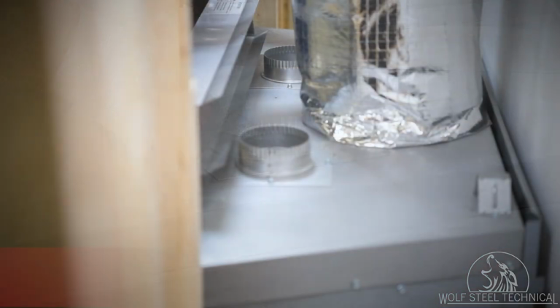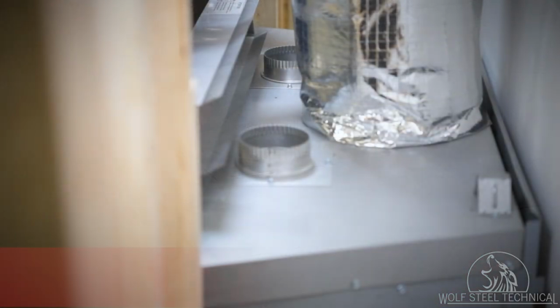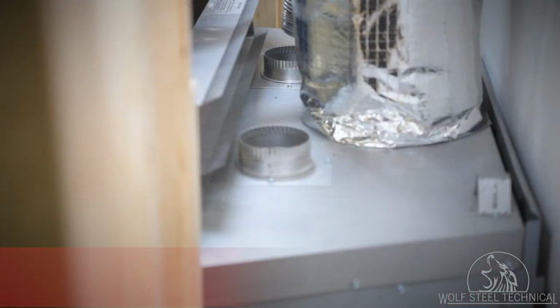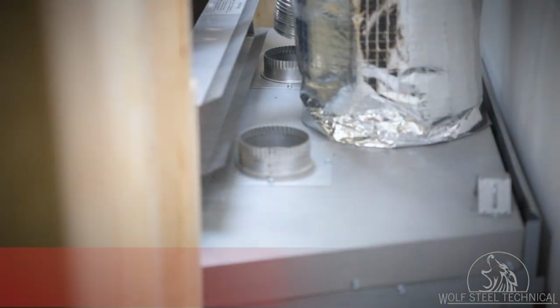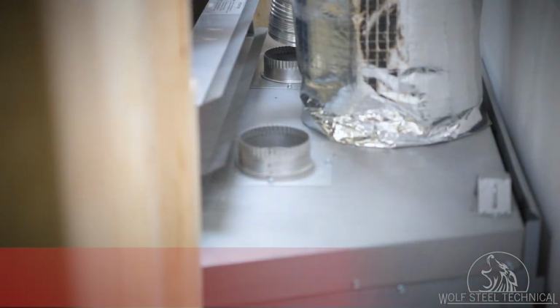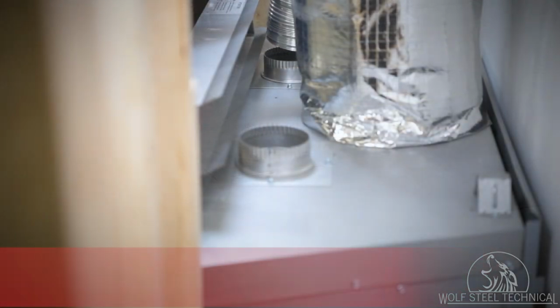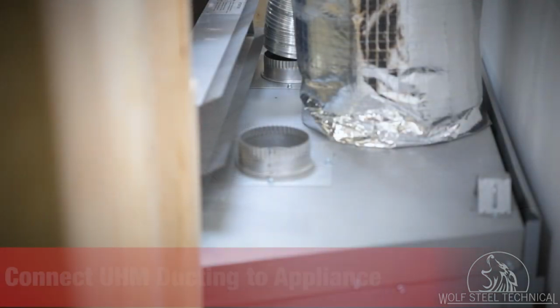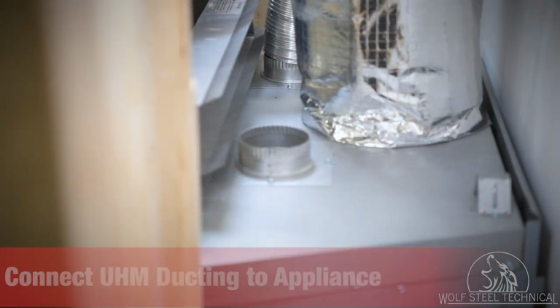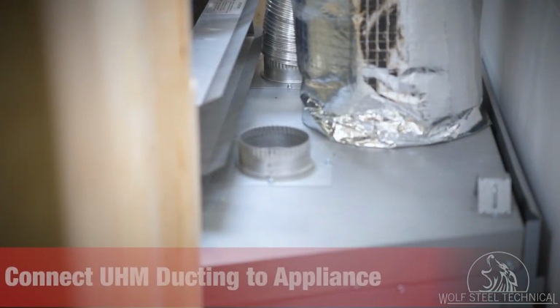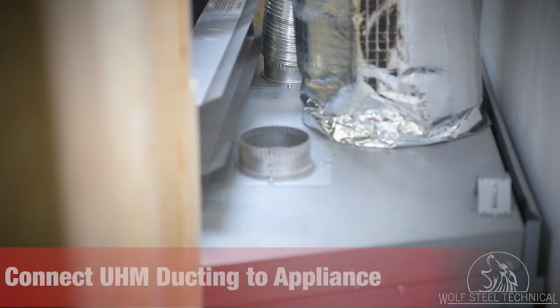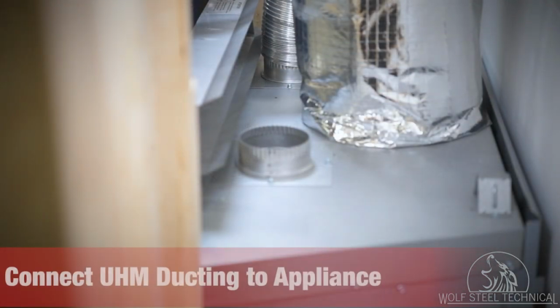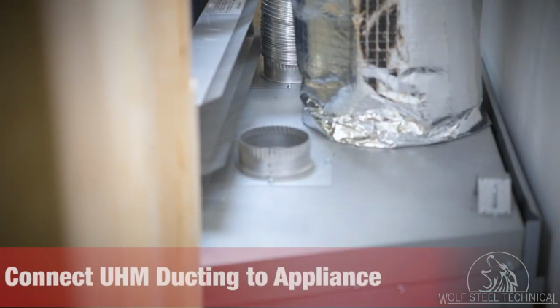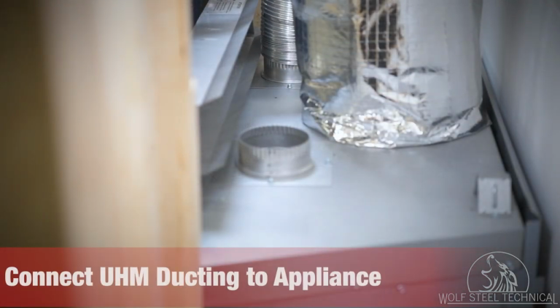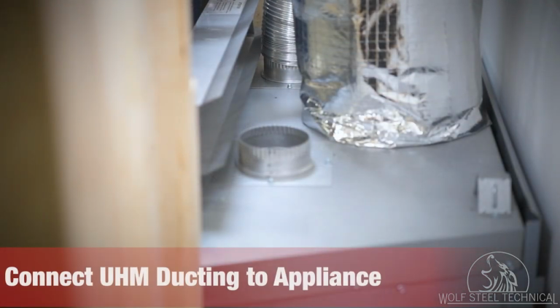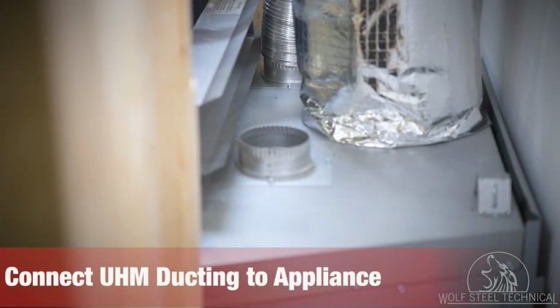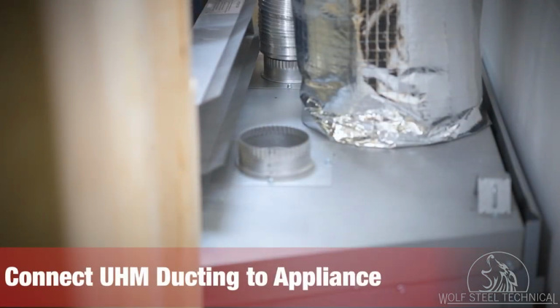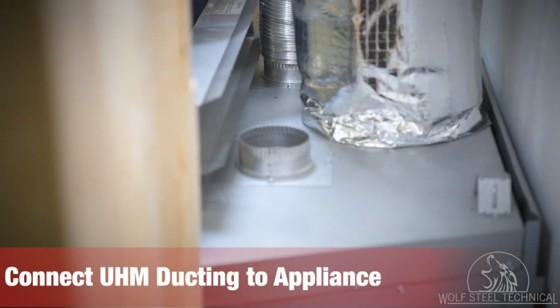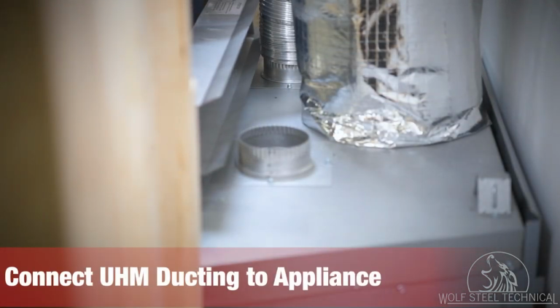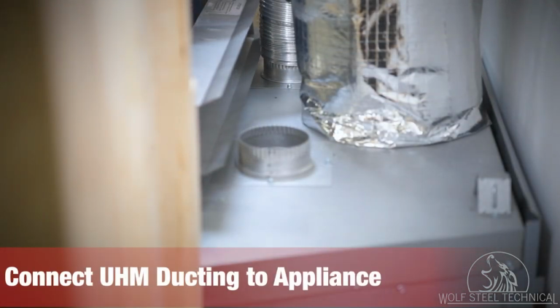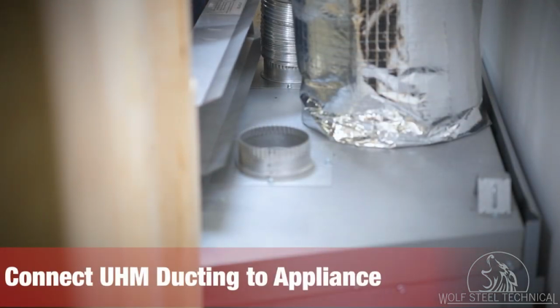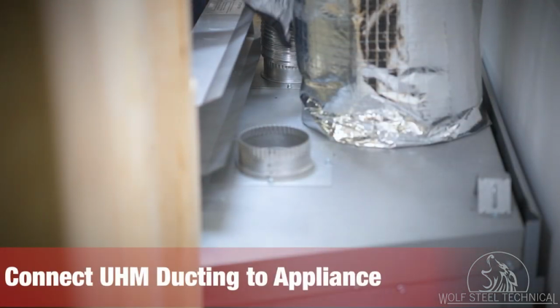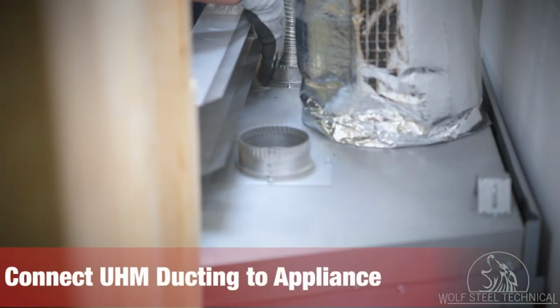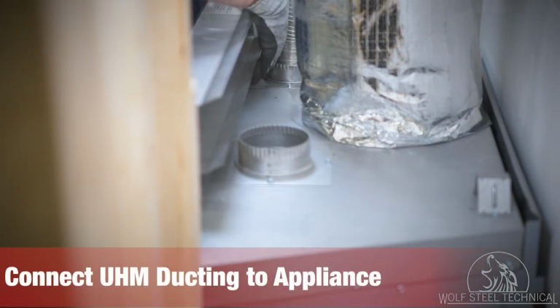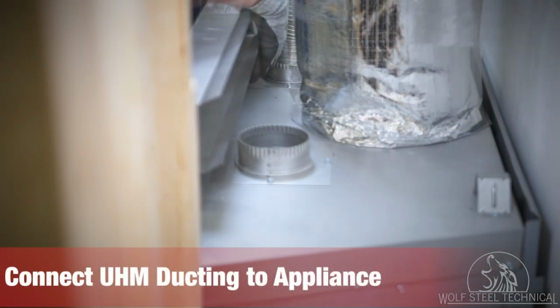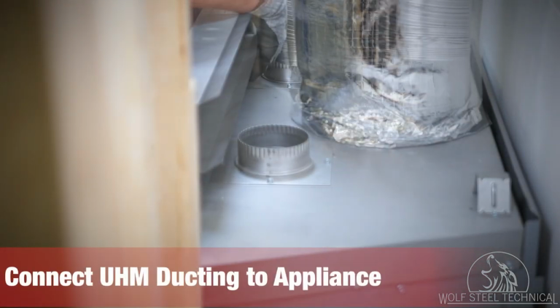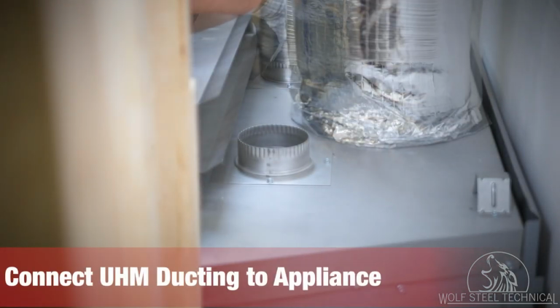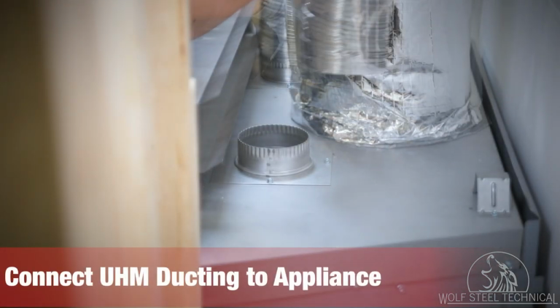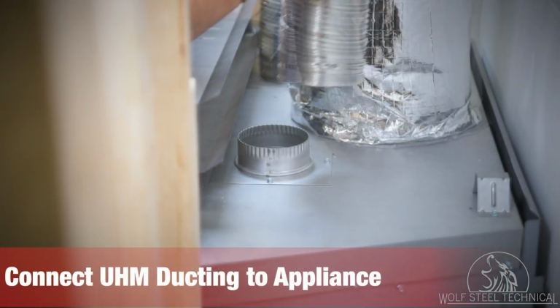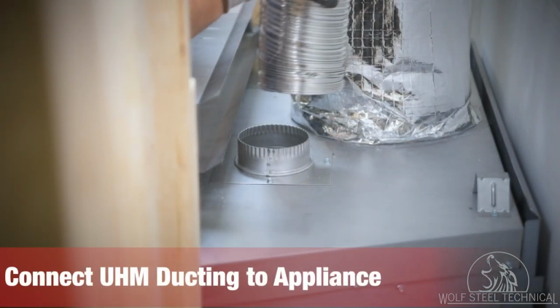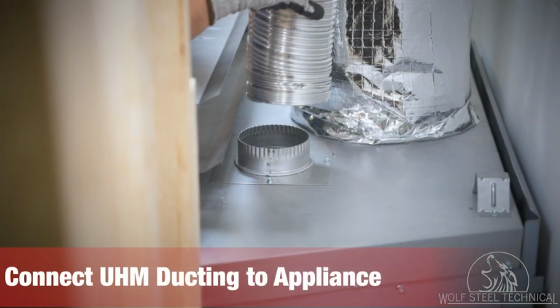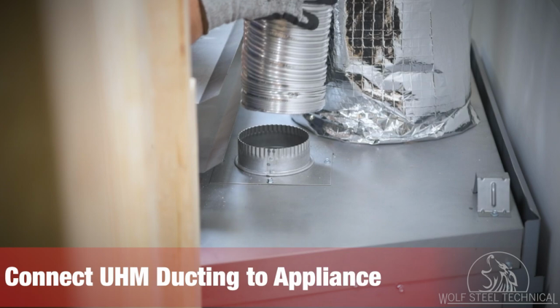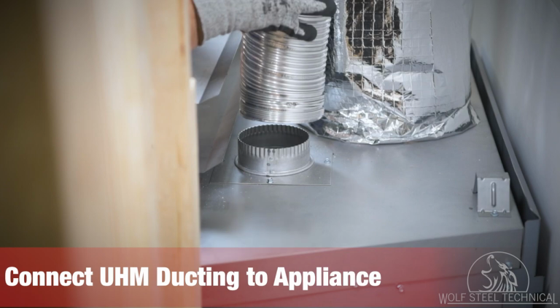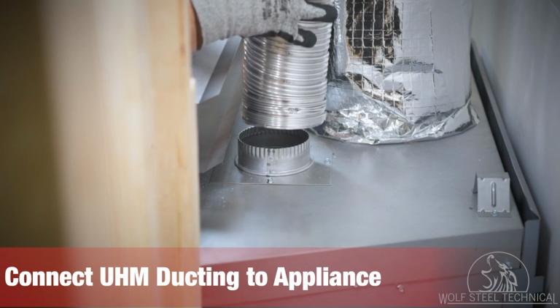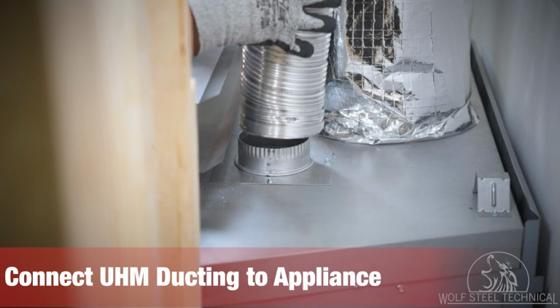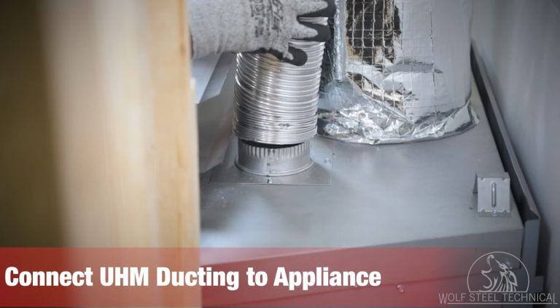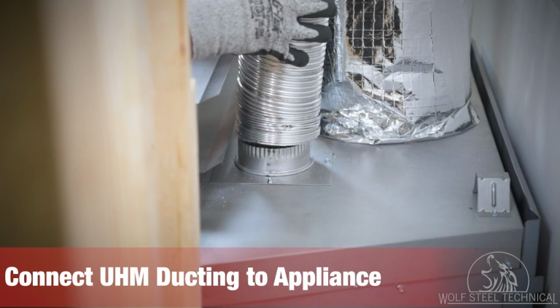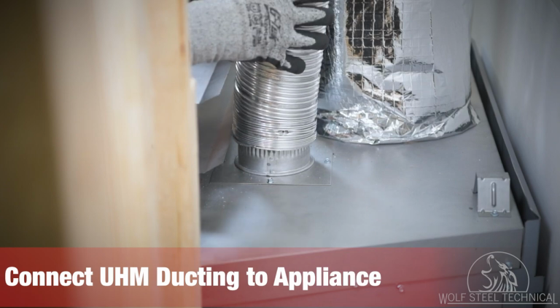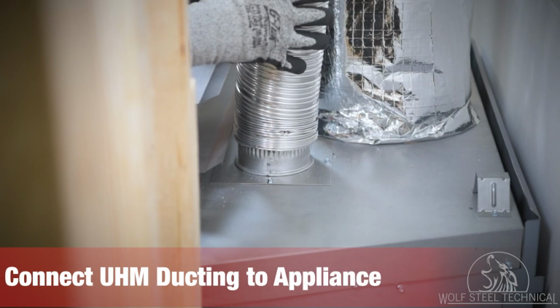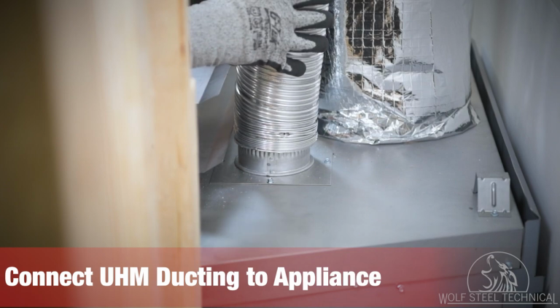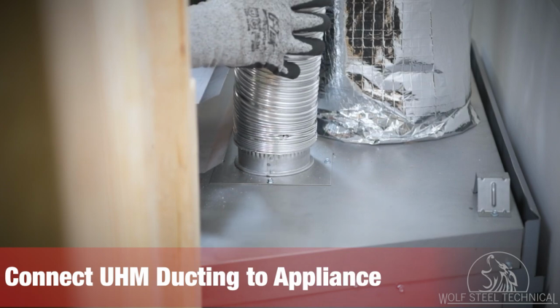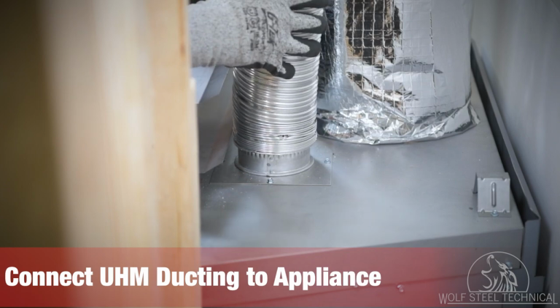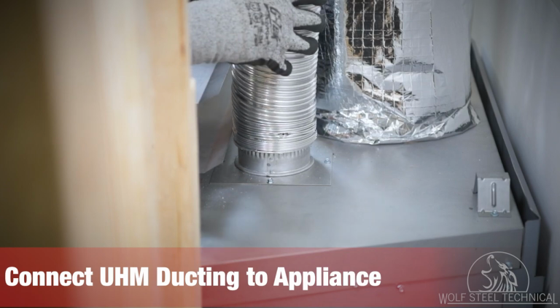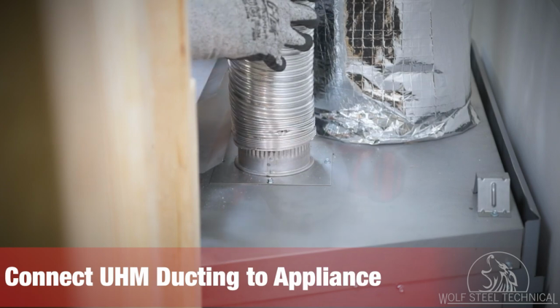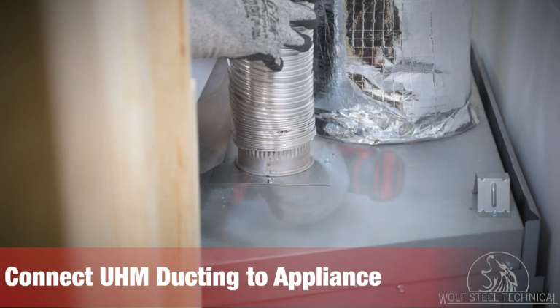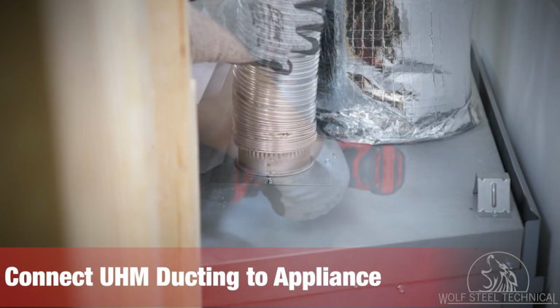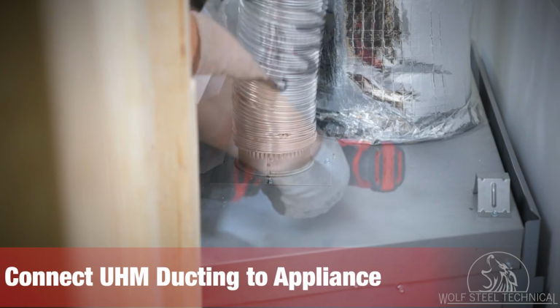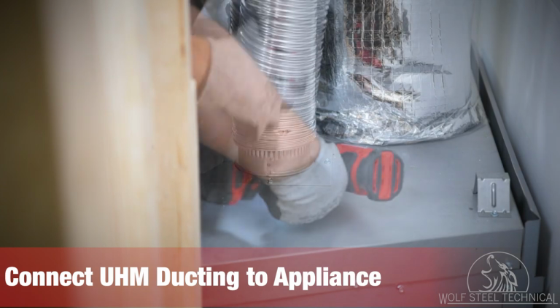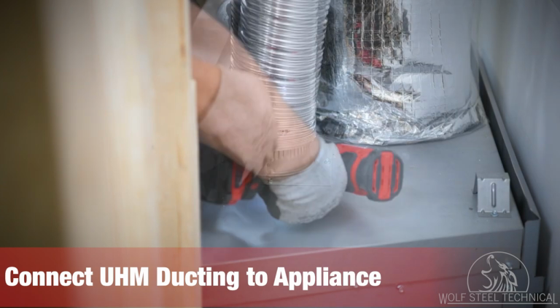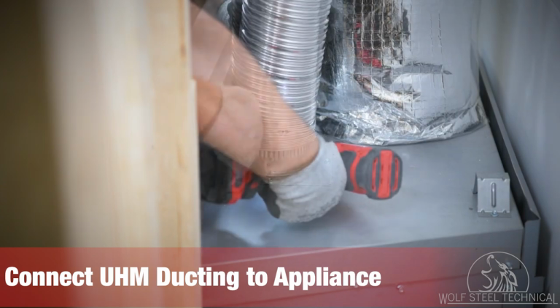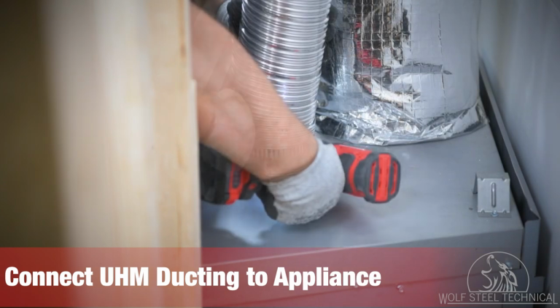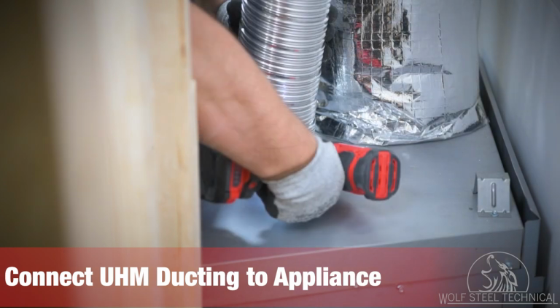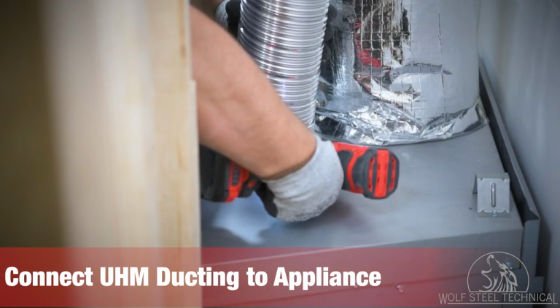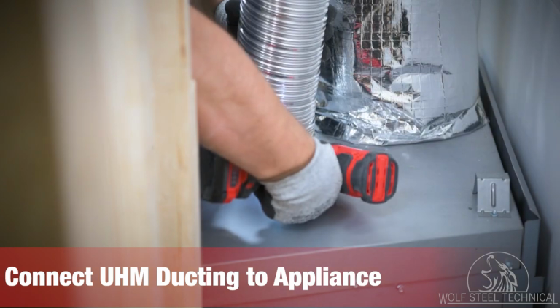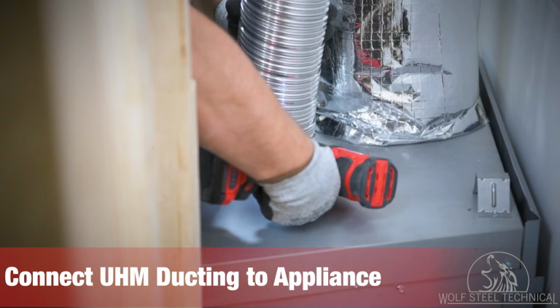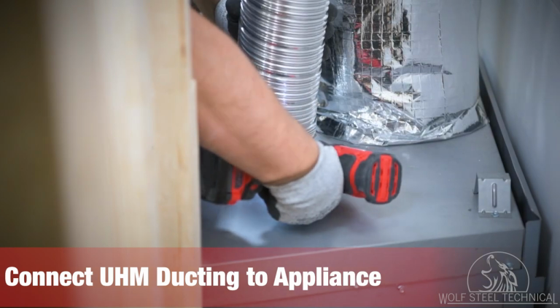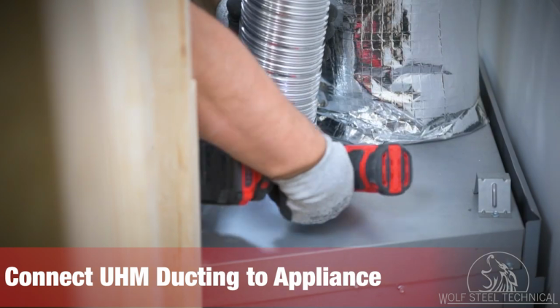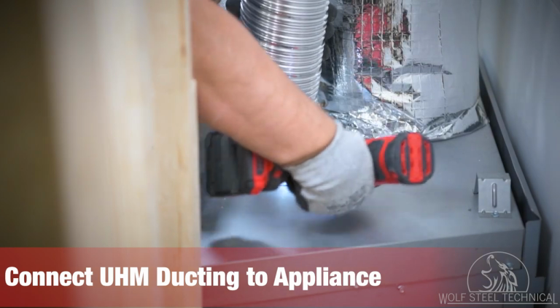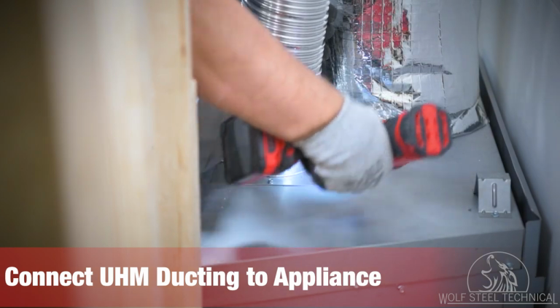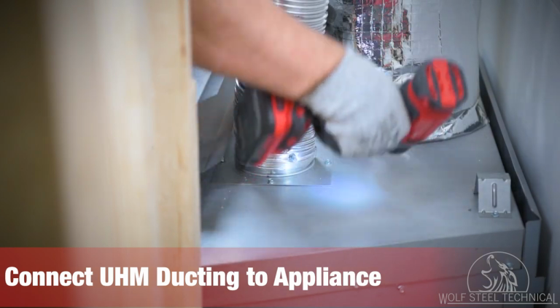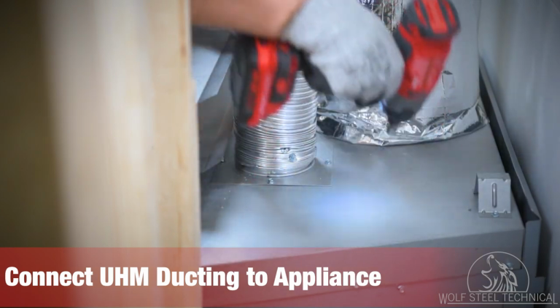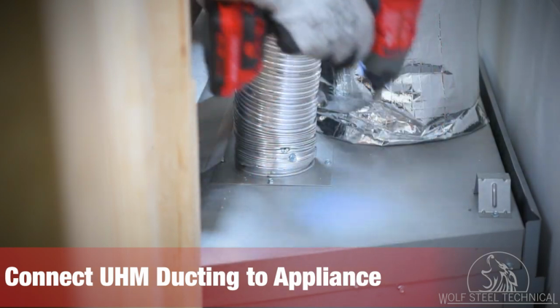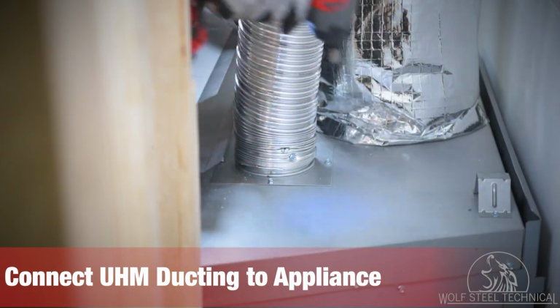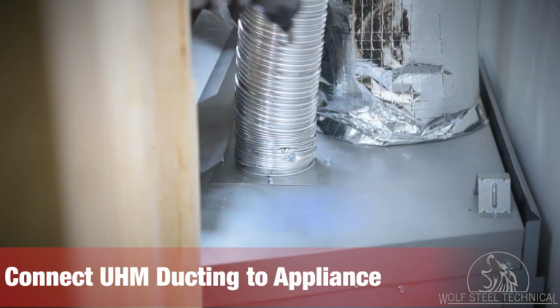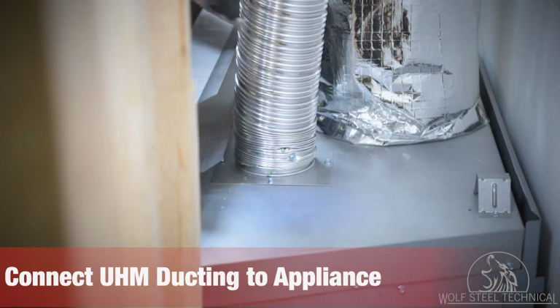Once the appliance is placed, secured, and correctly vented, the duct work can be secured to the UHM collars on top of the appliance.